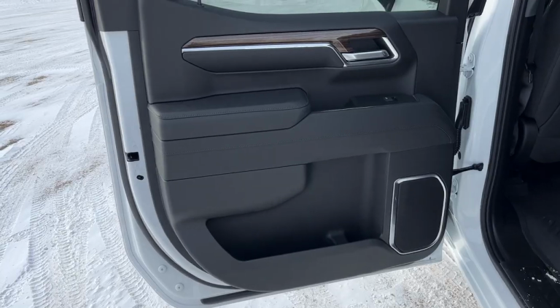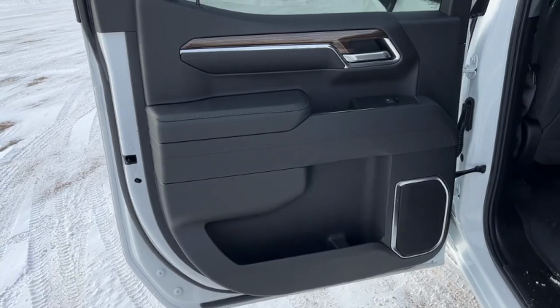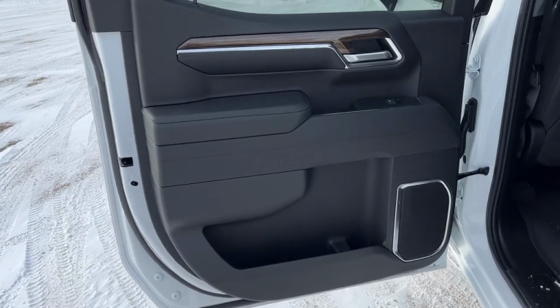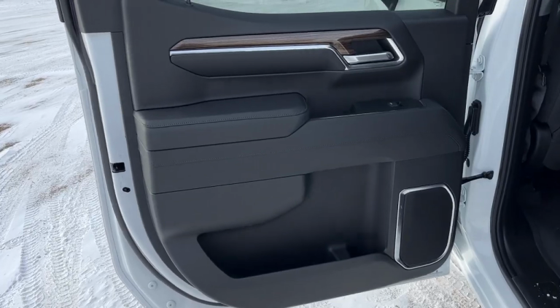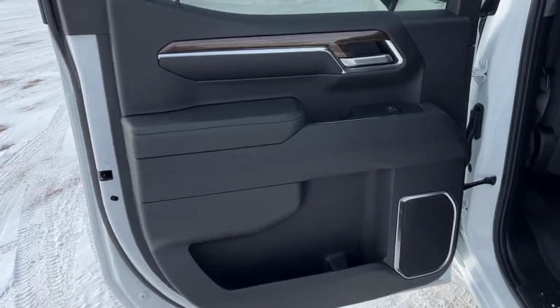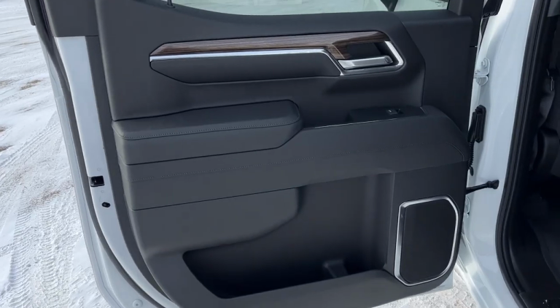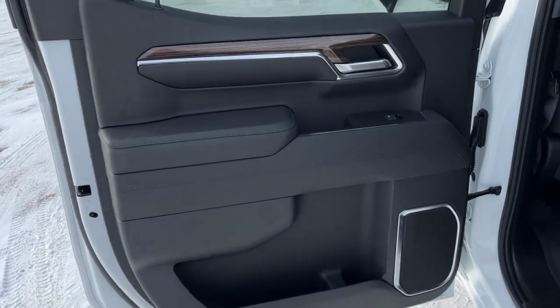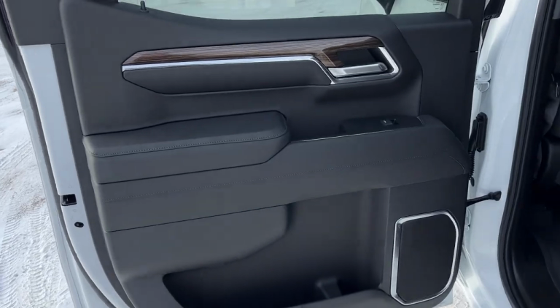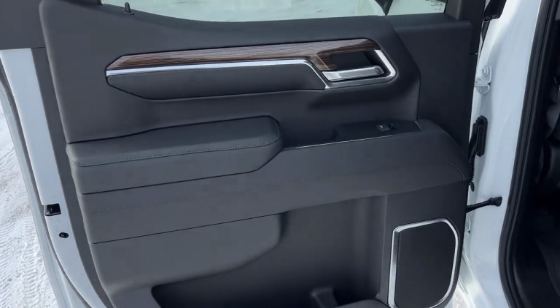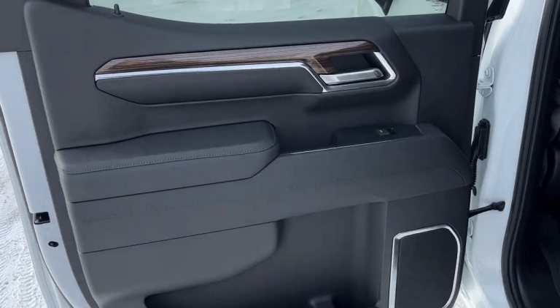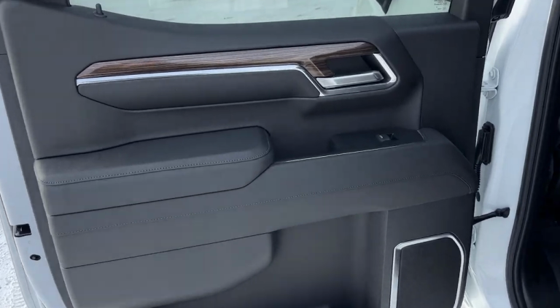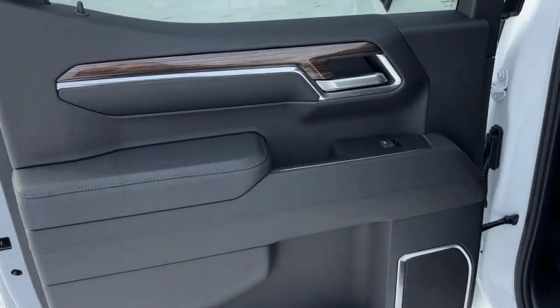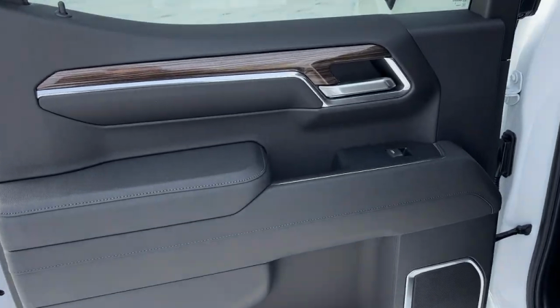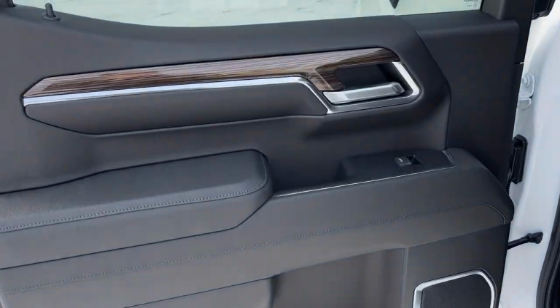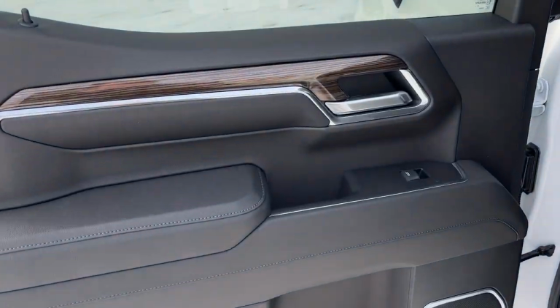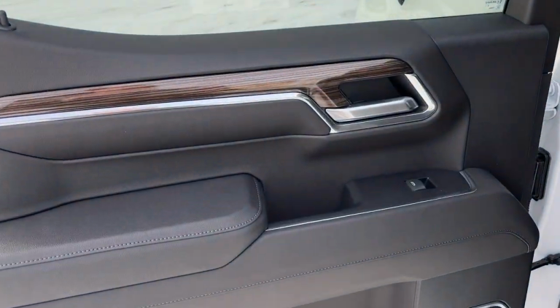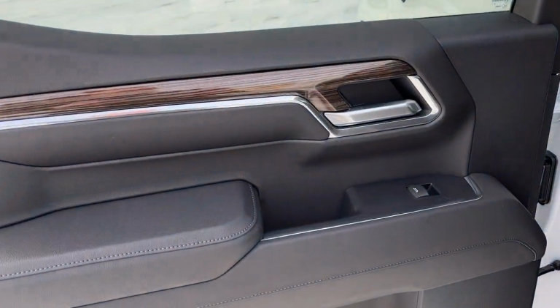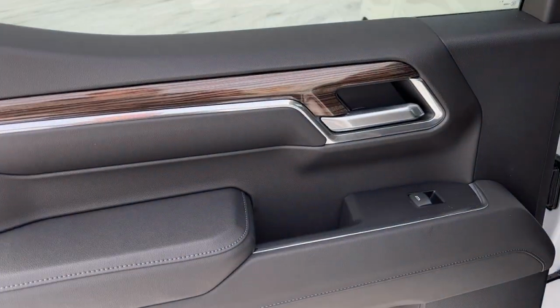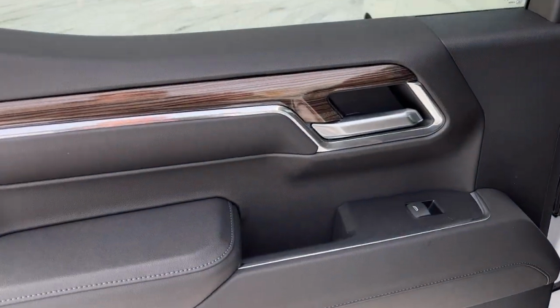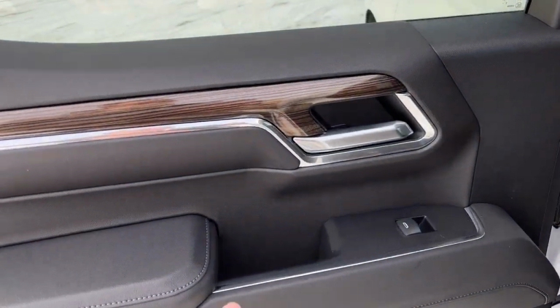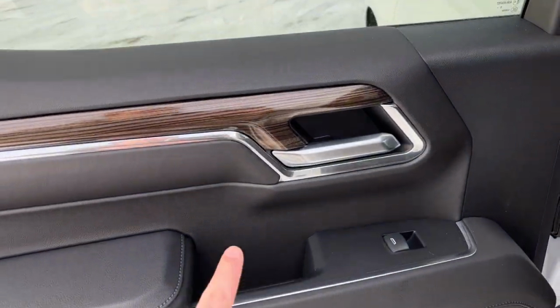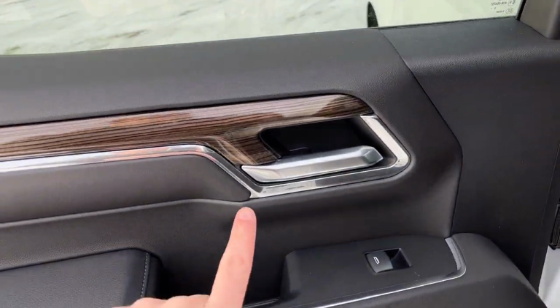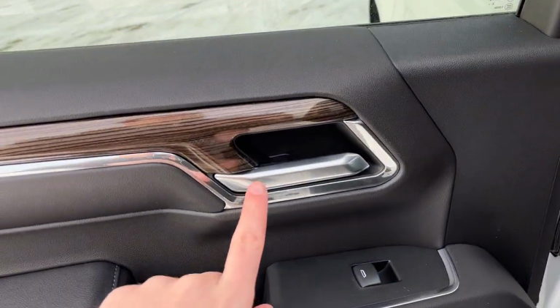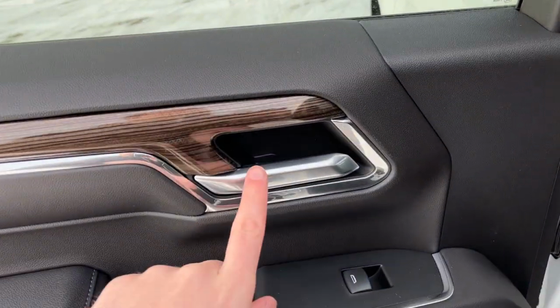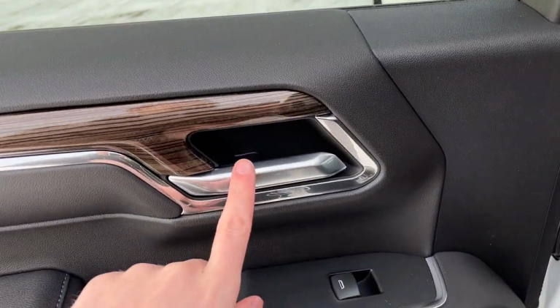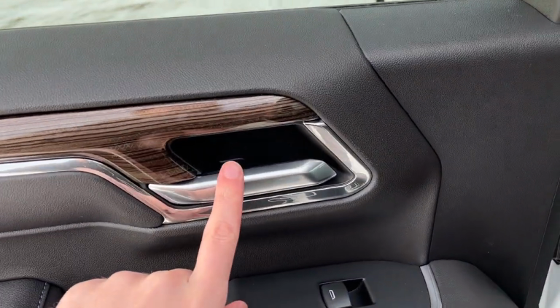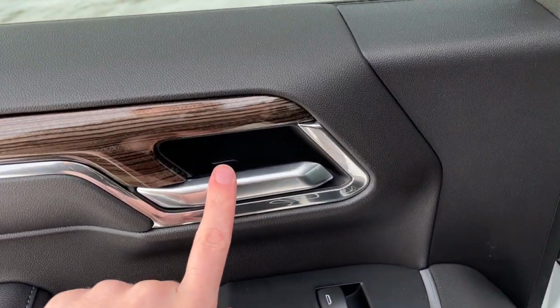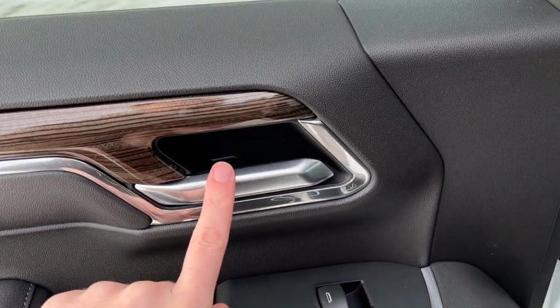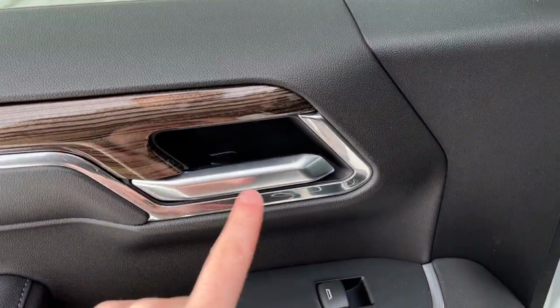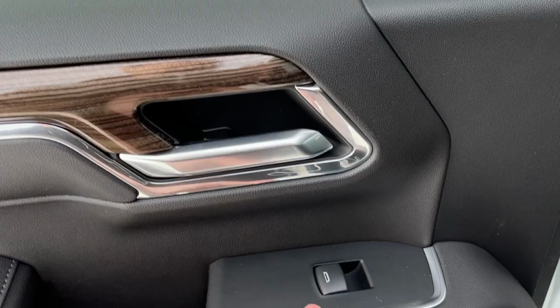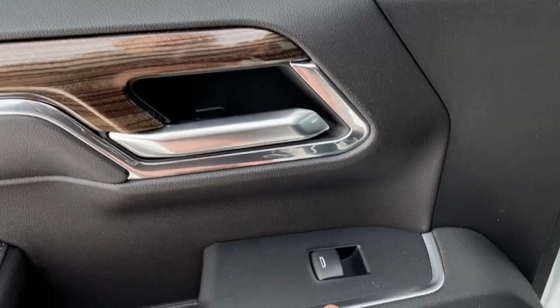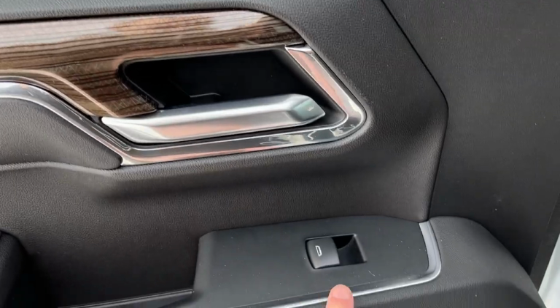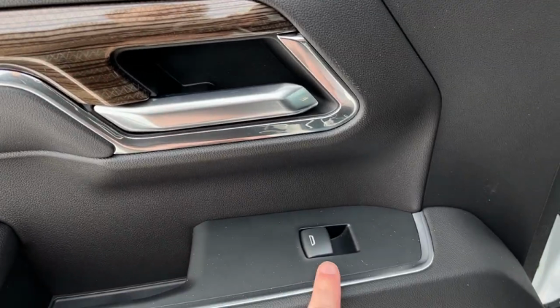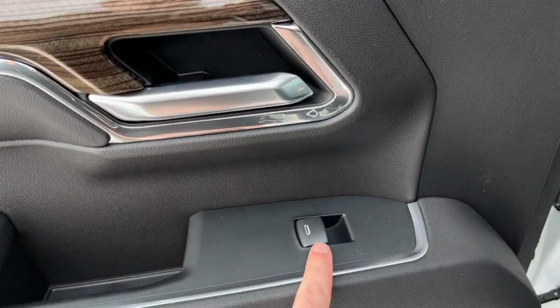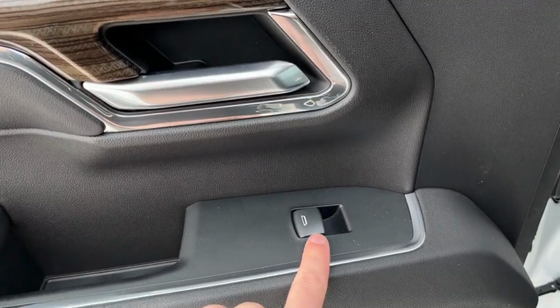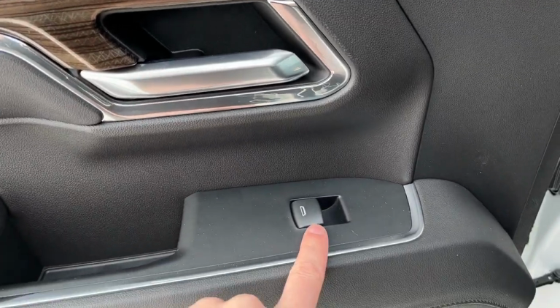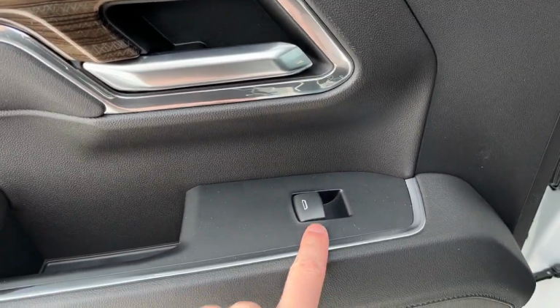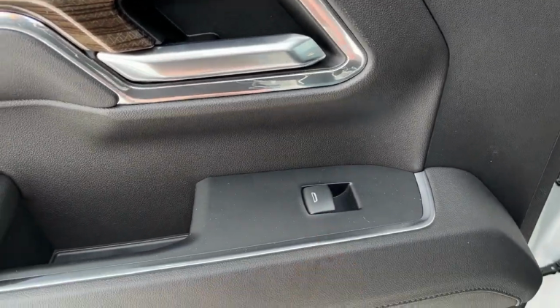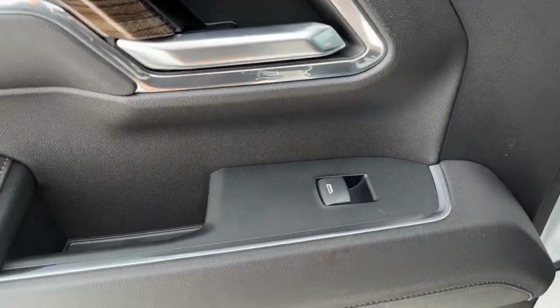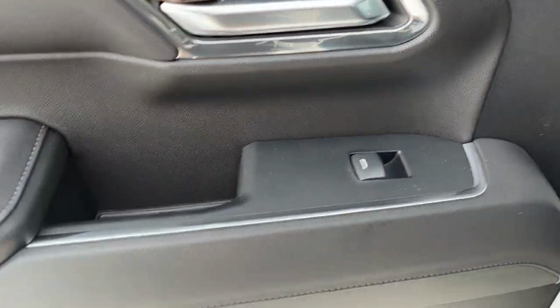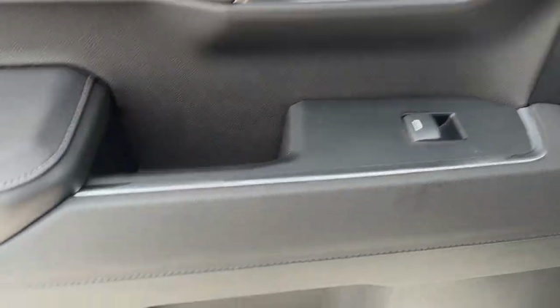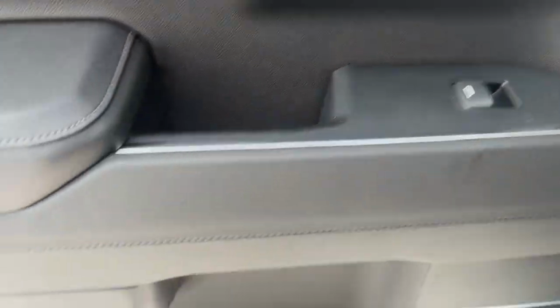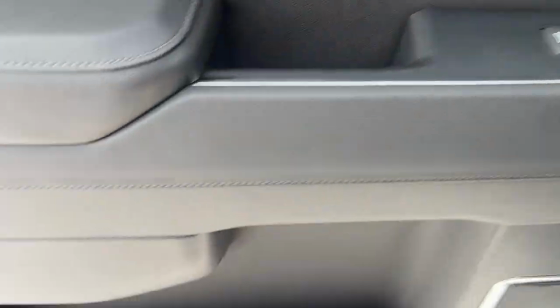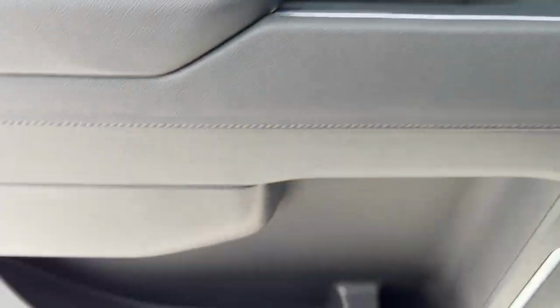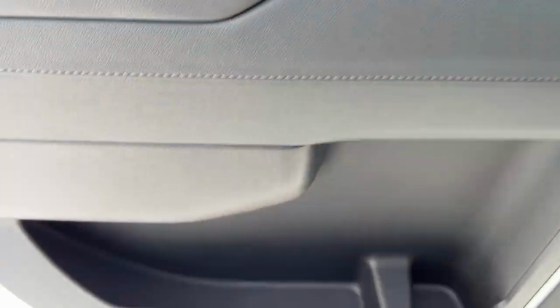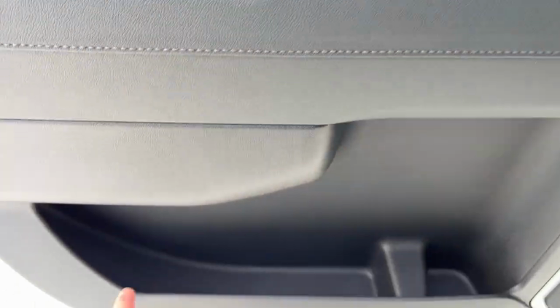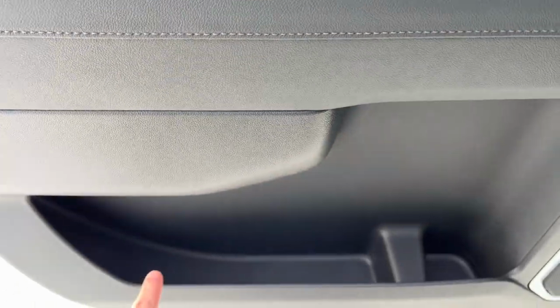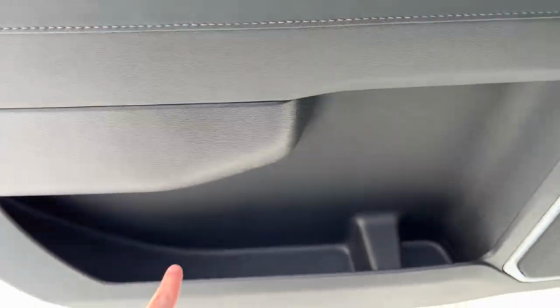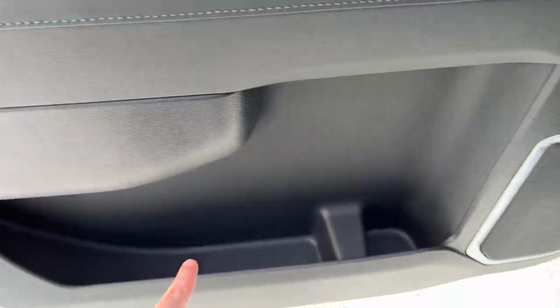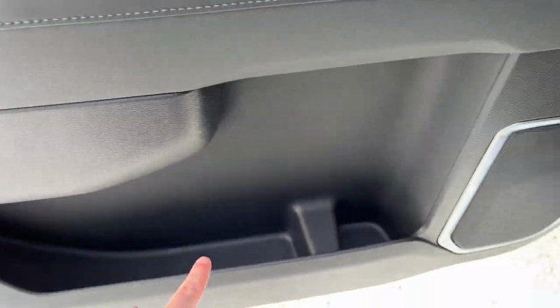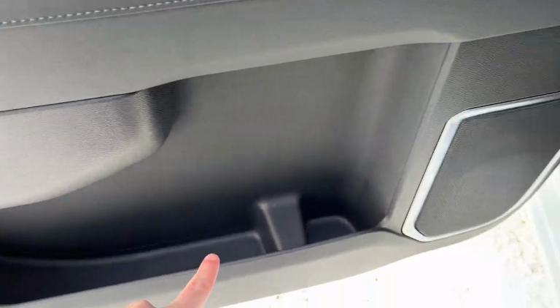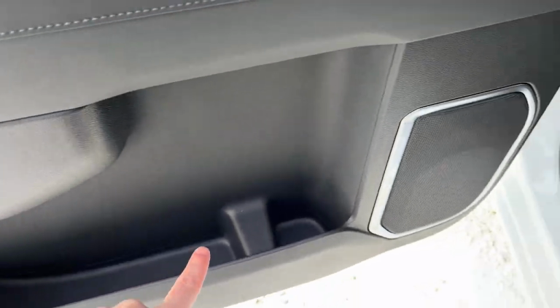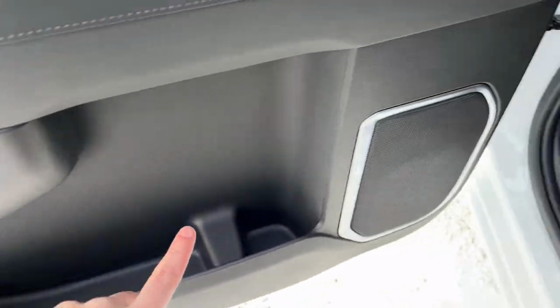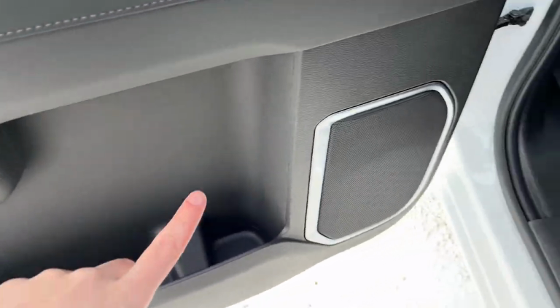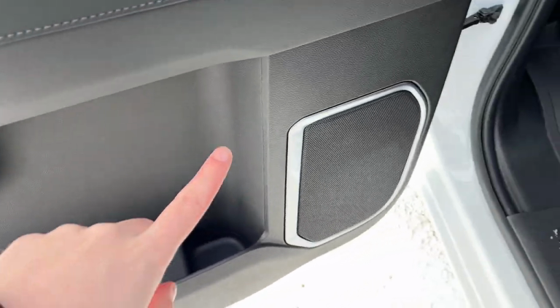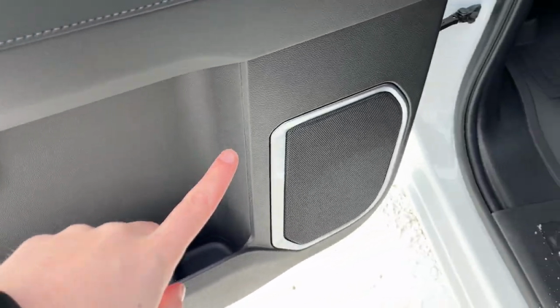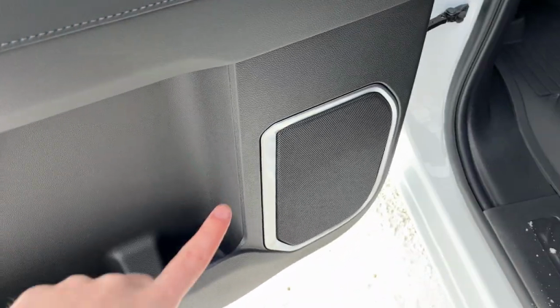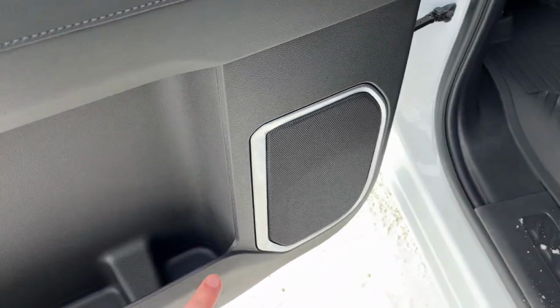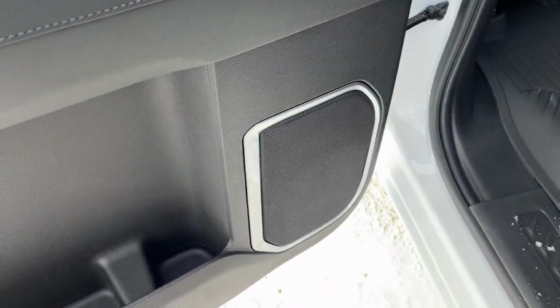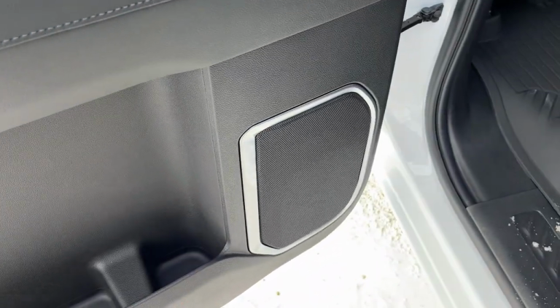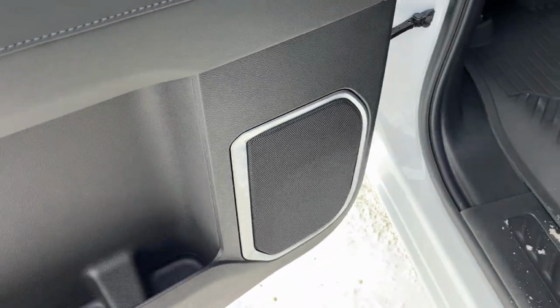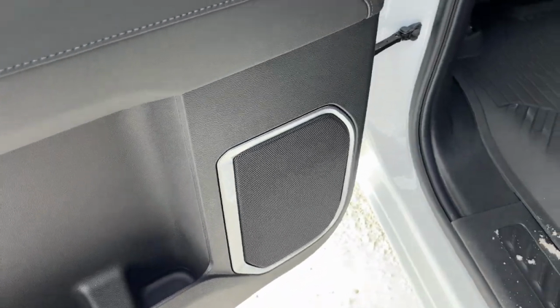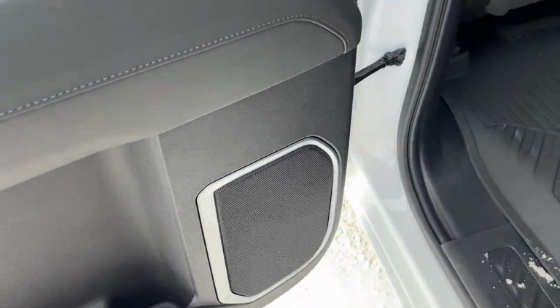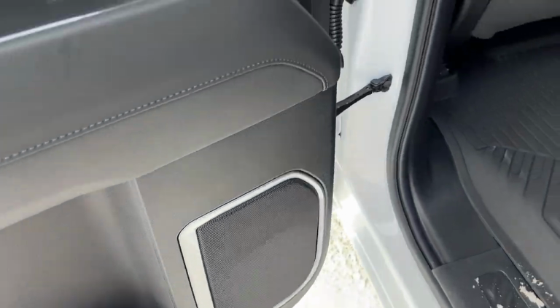Moving into the back of the vehicle, we have a chrome finish door handle, power window control, as well as some storage and our speaker.